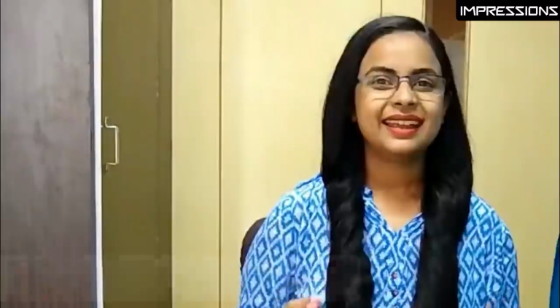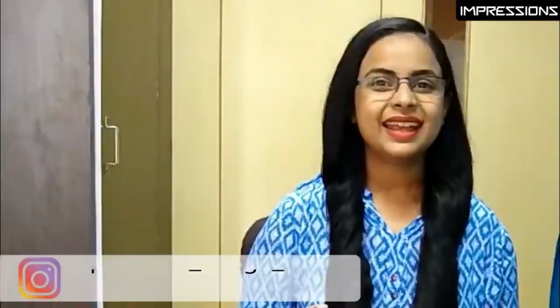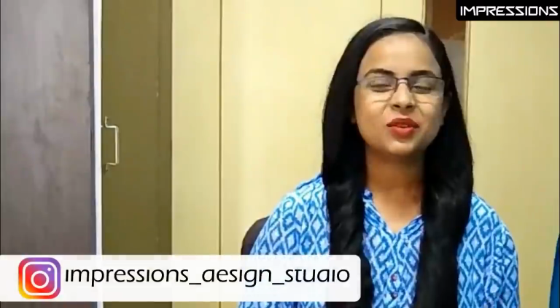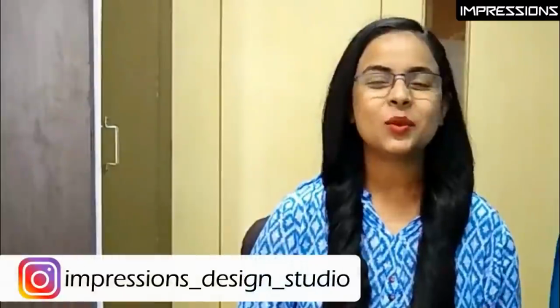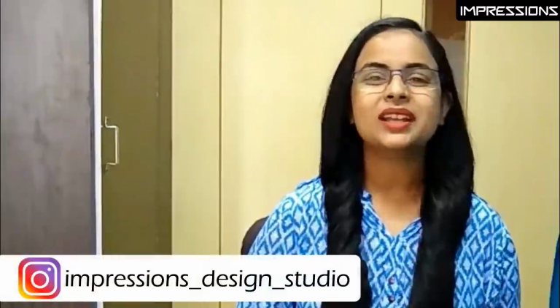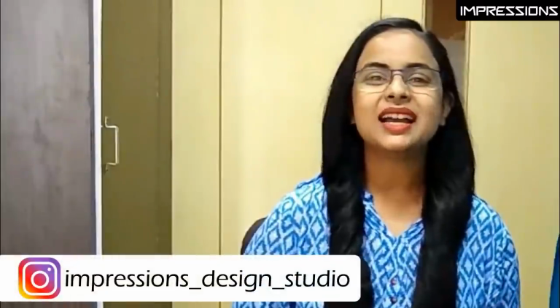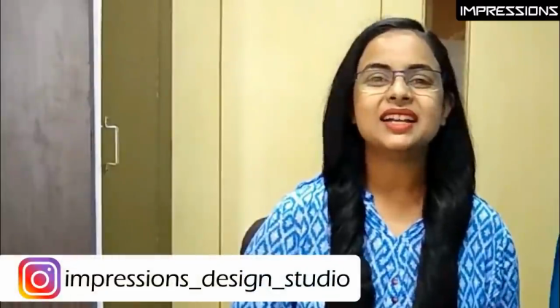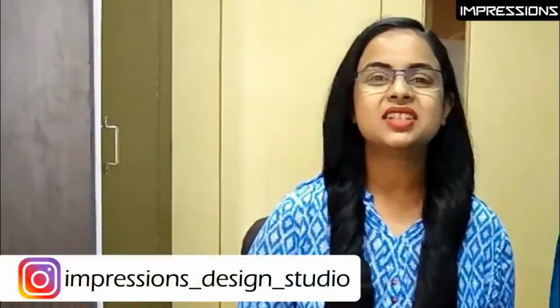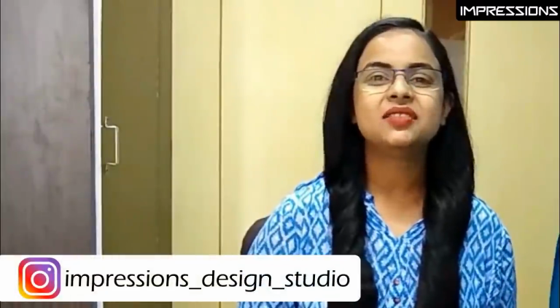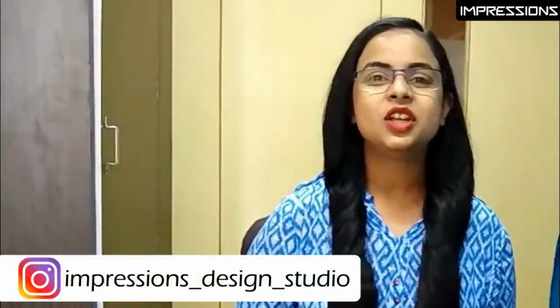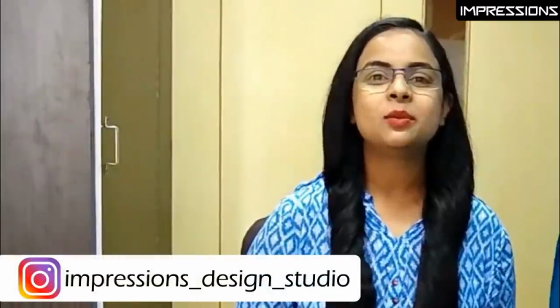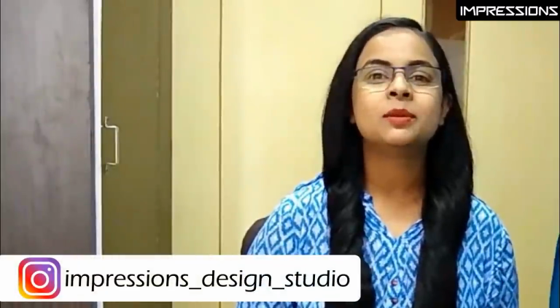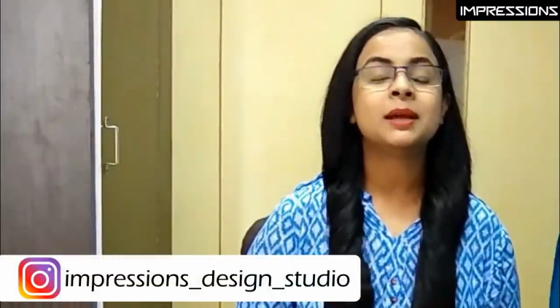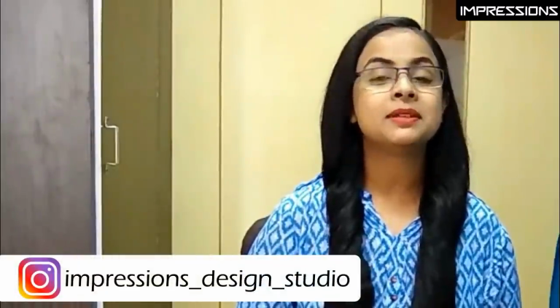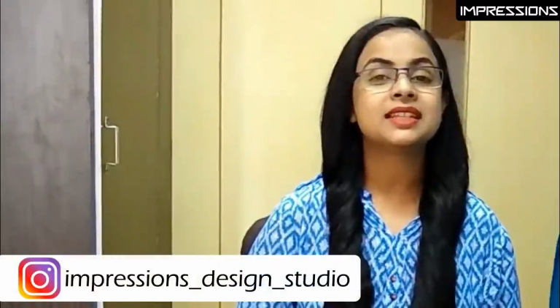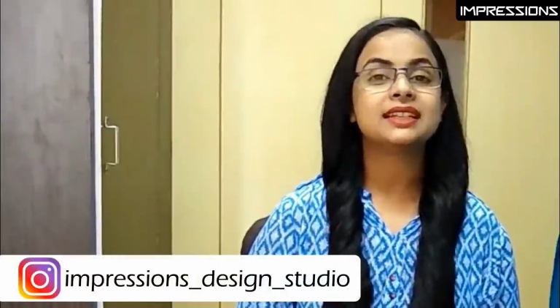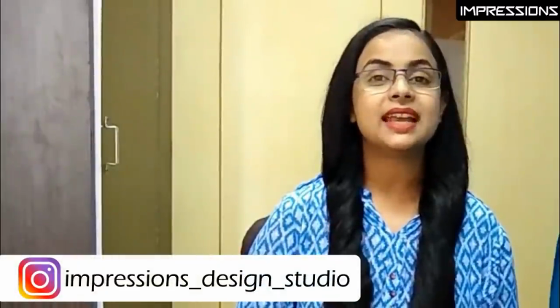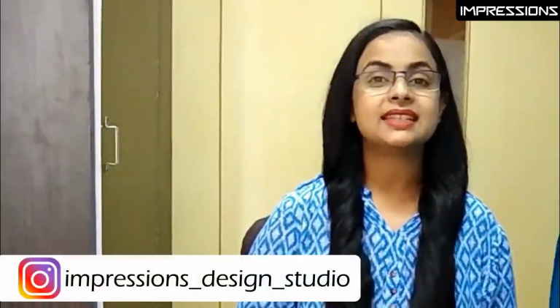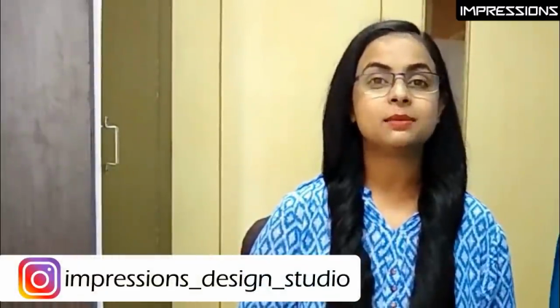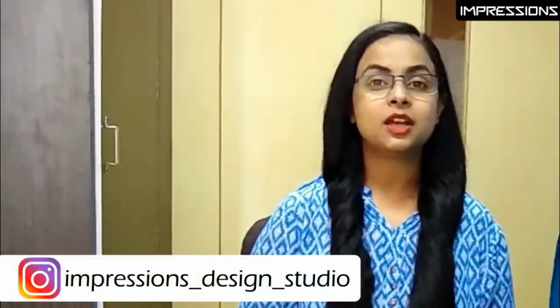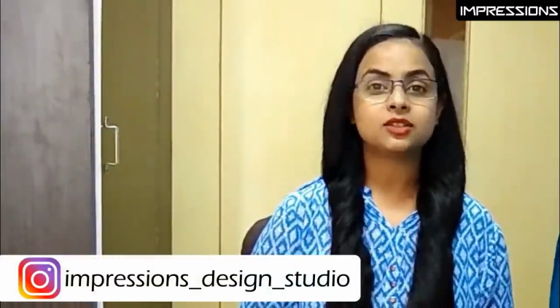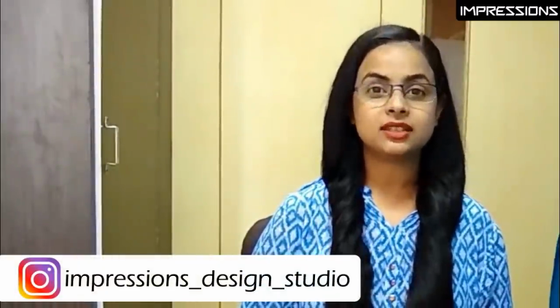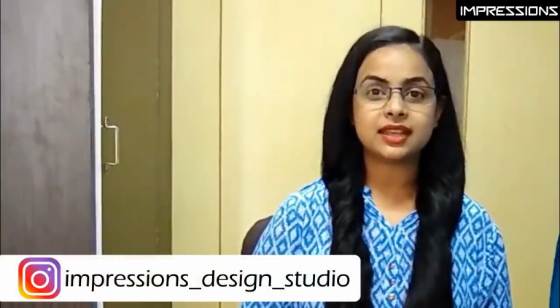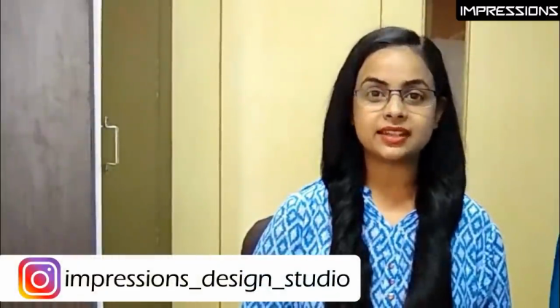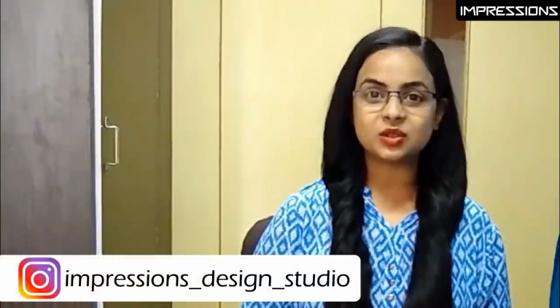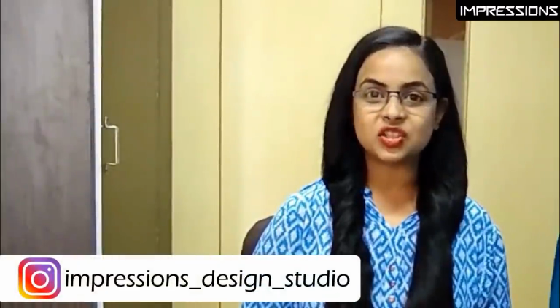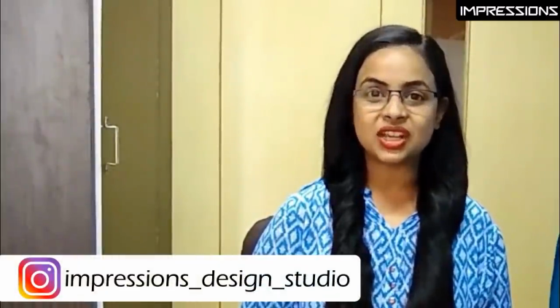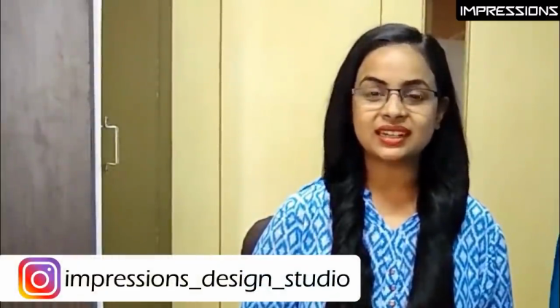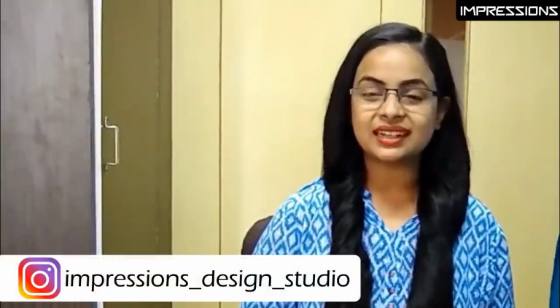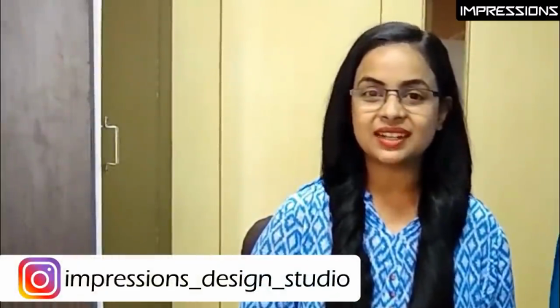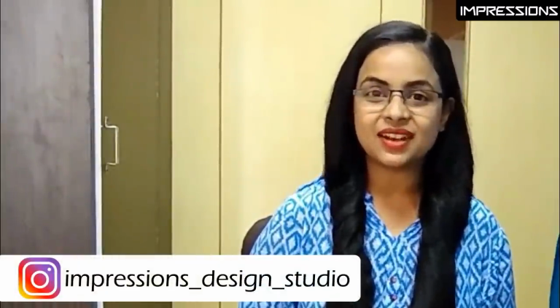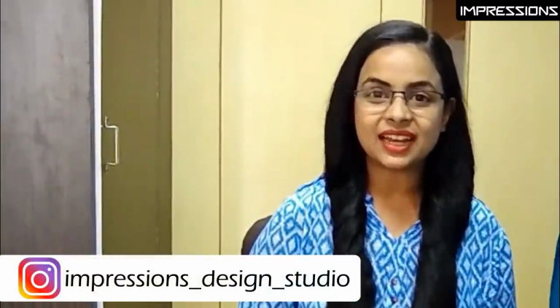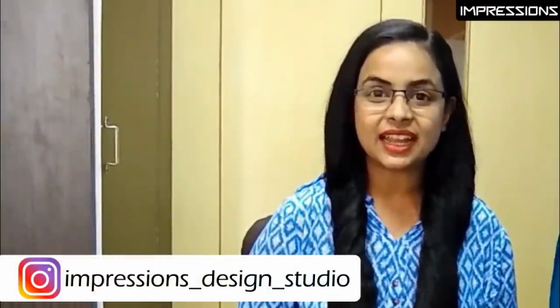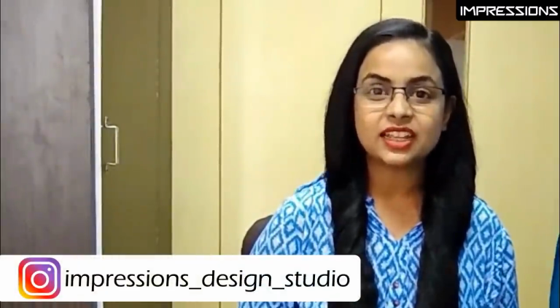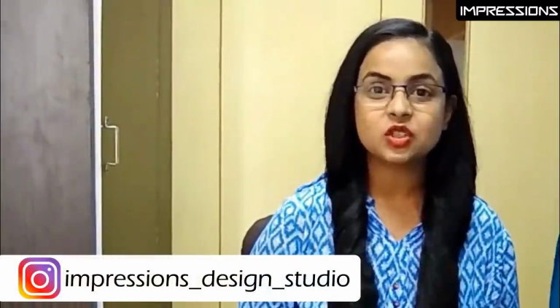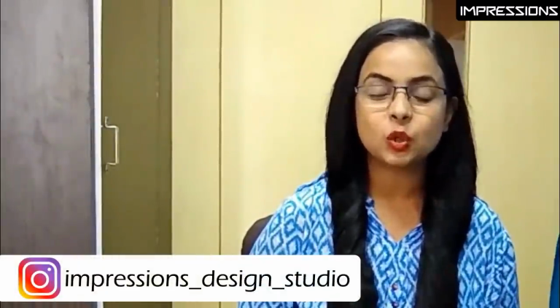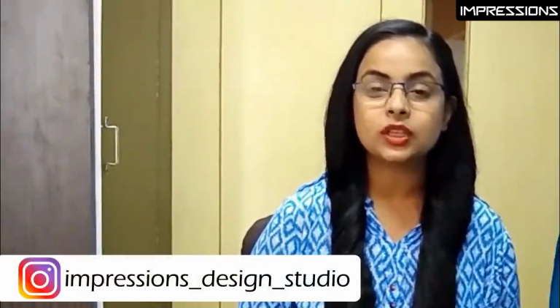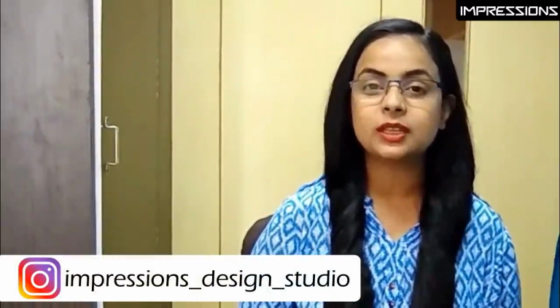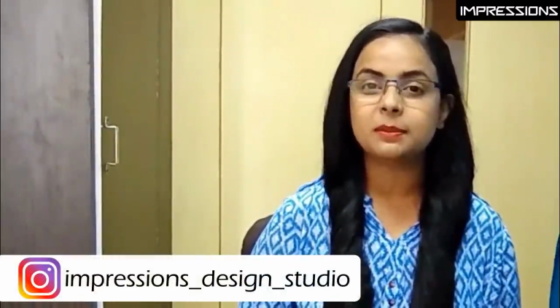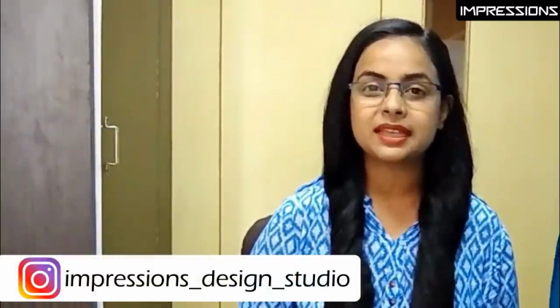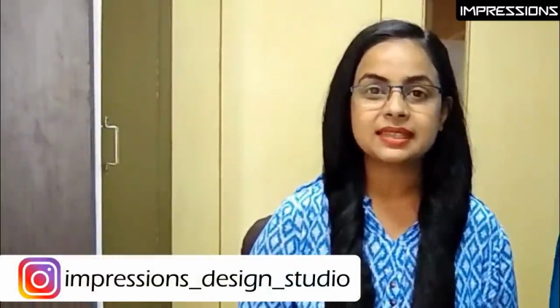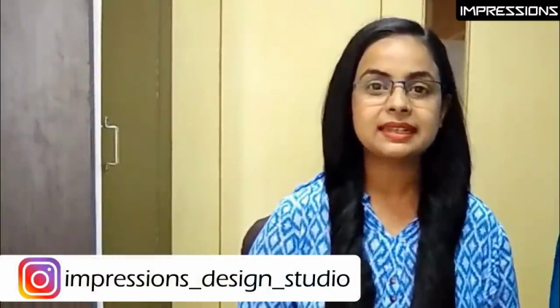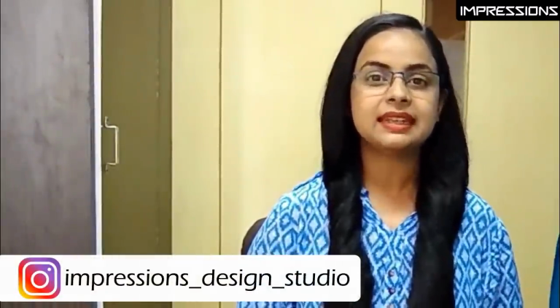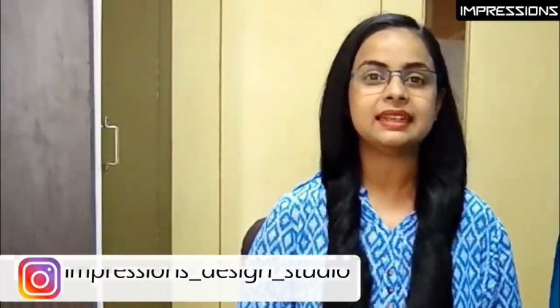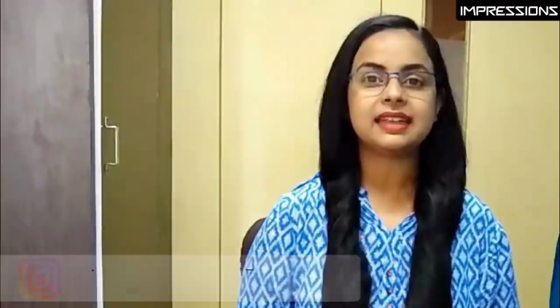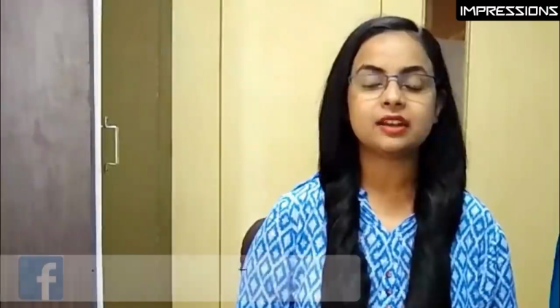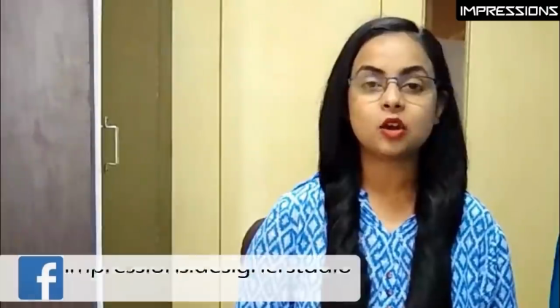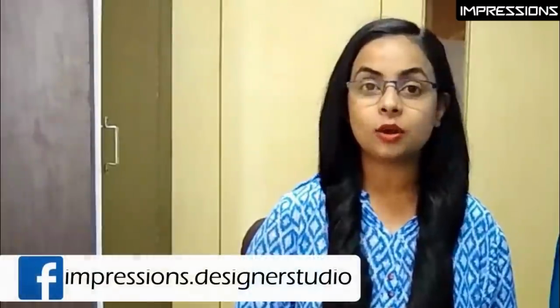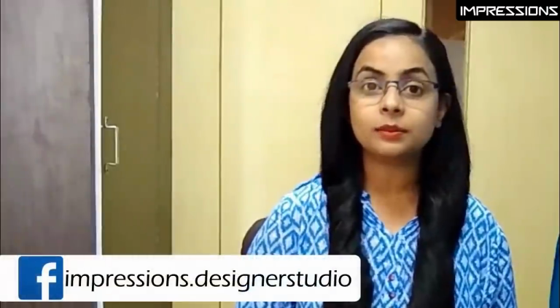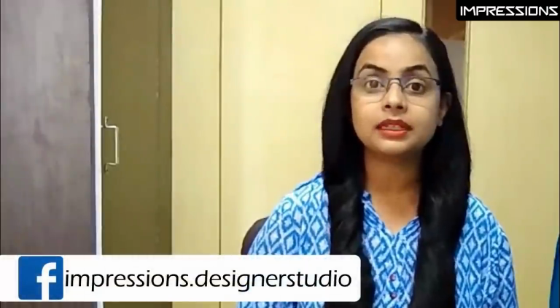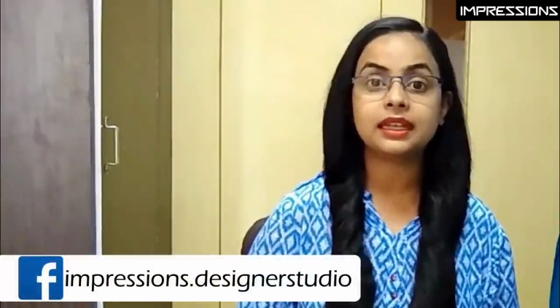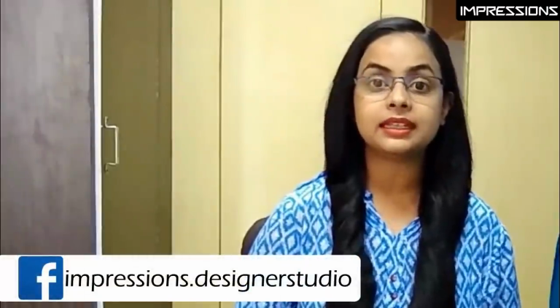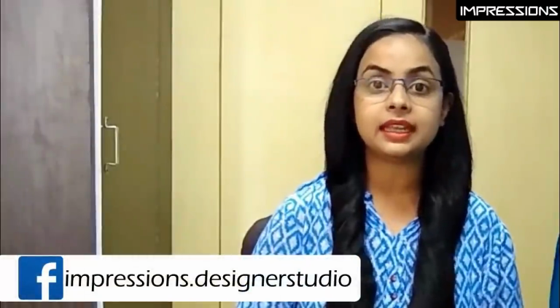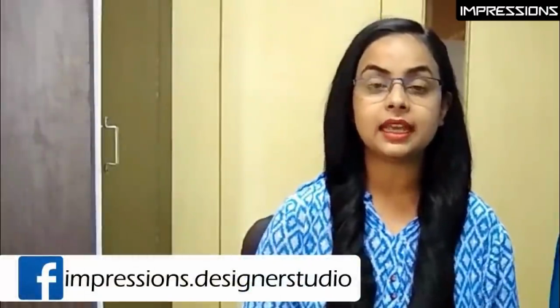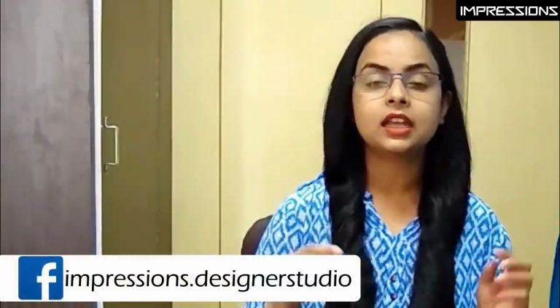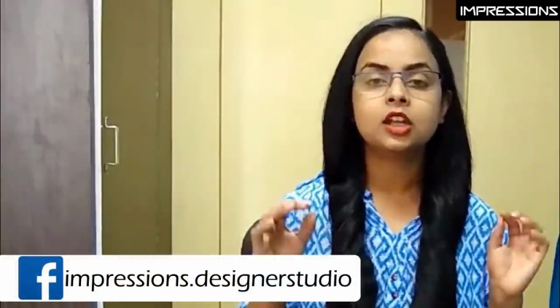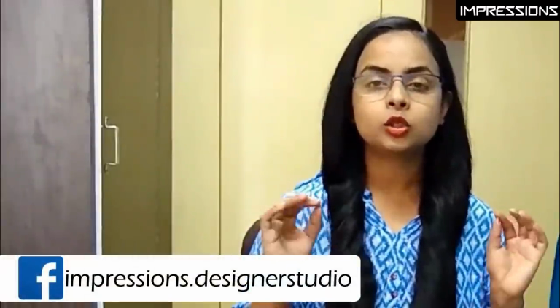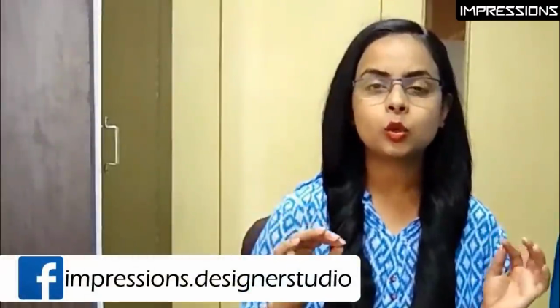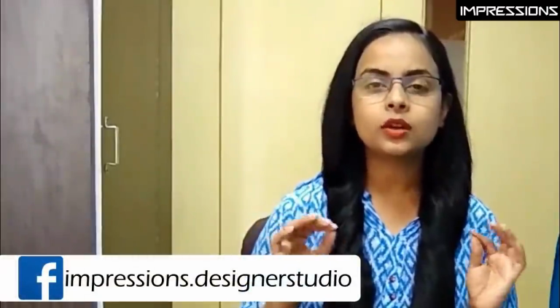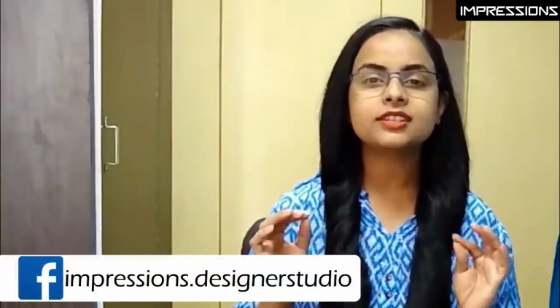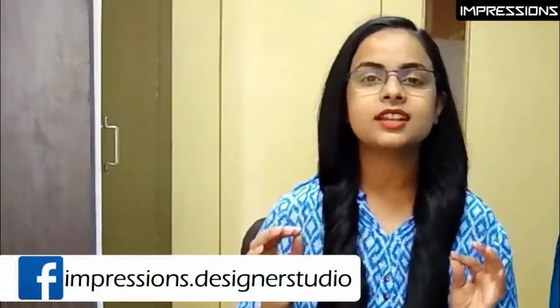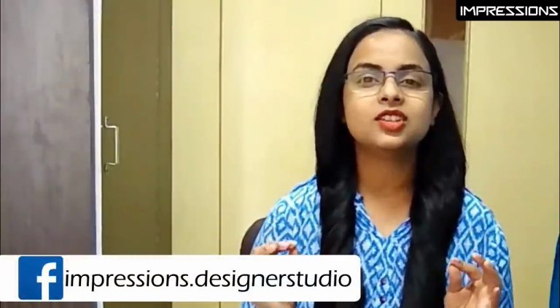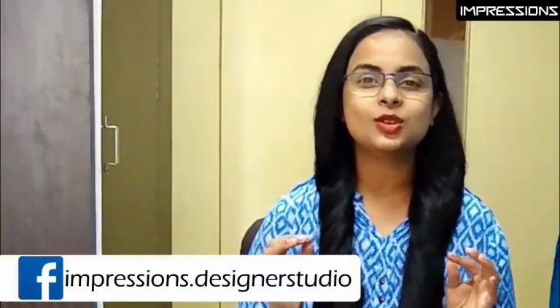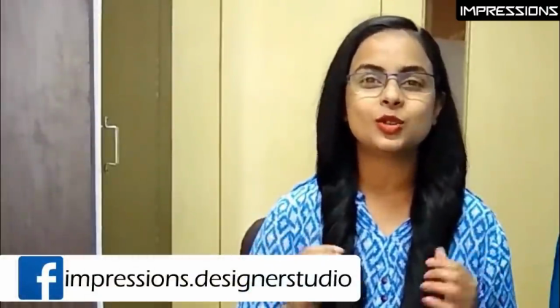Hey everyone, in today's video we are going to share these blouse designs which are not basic, common, and unusual.